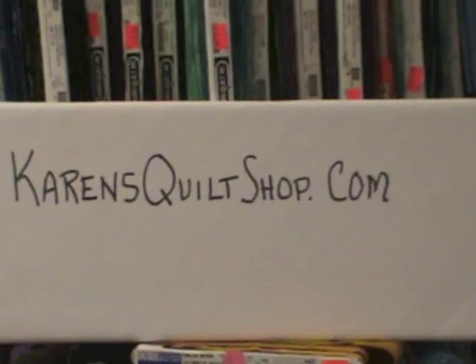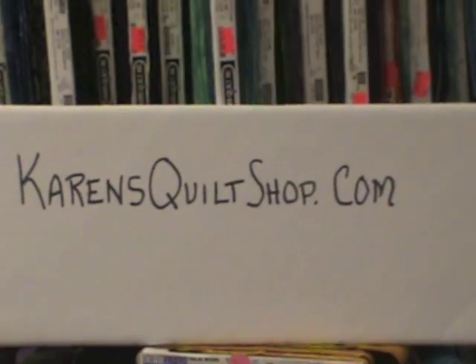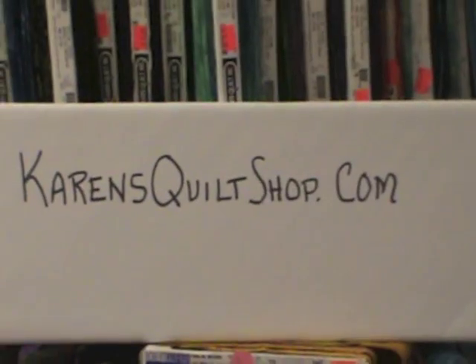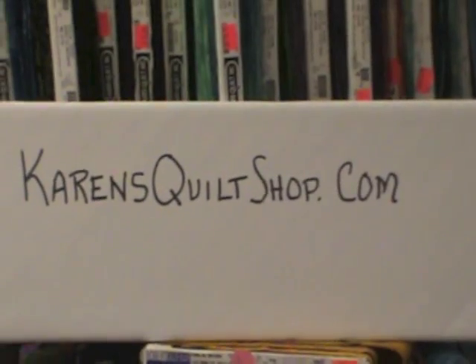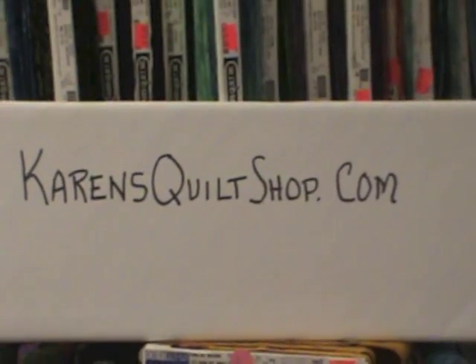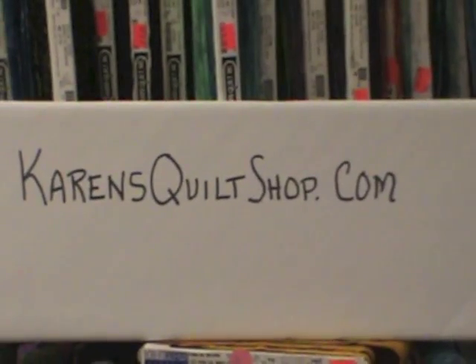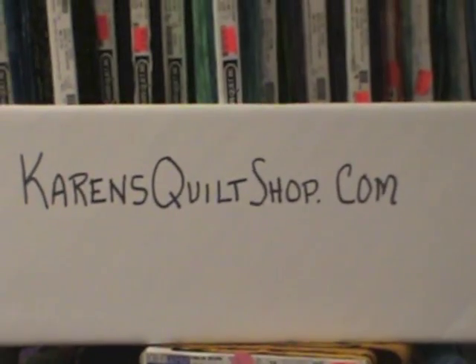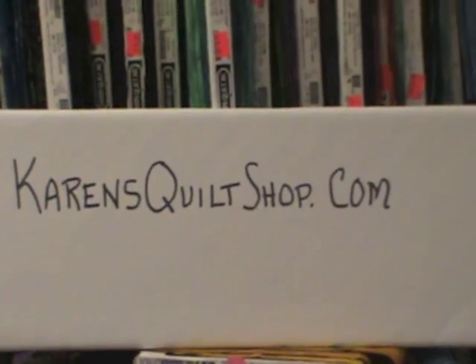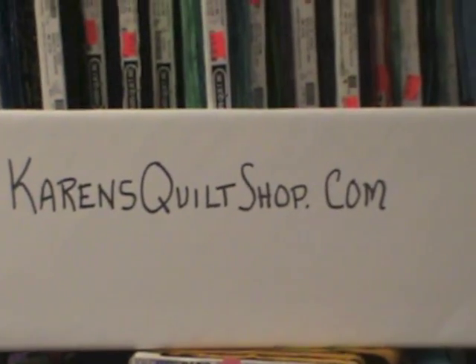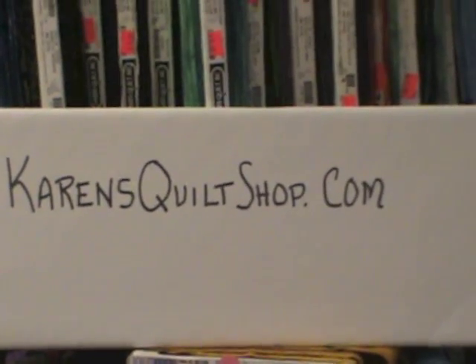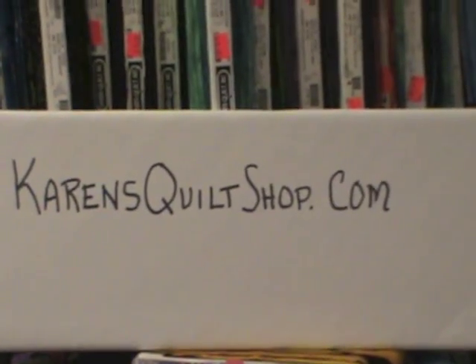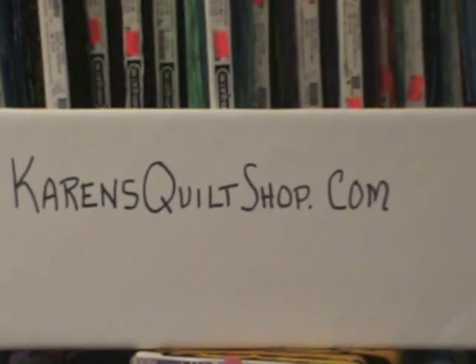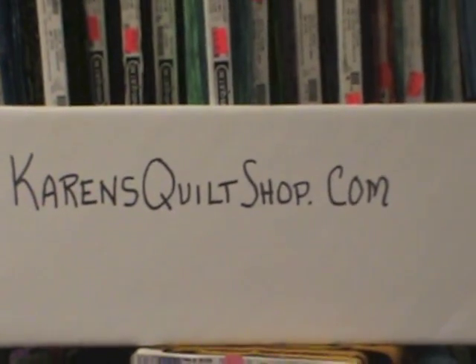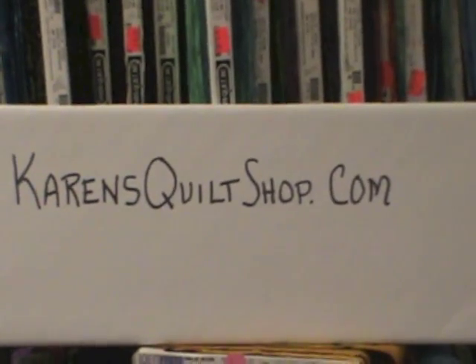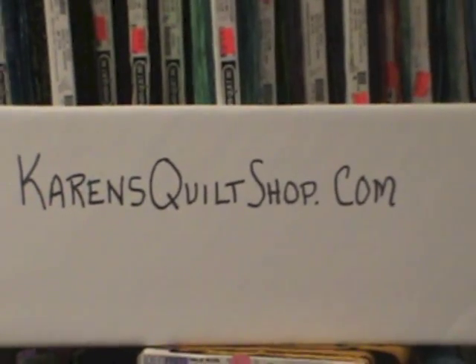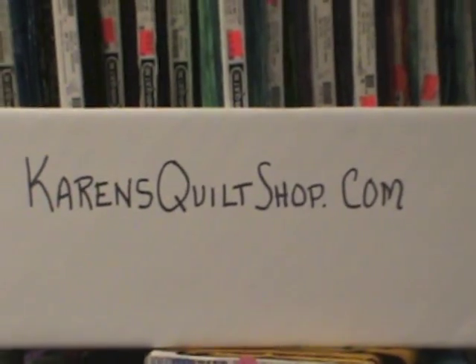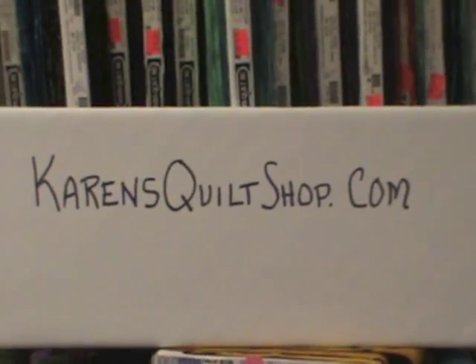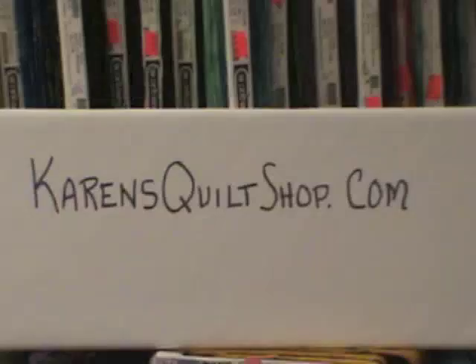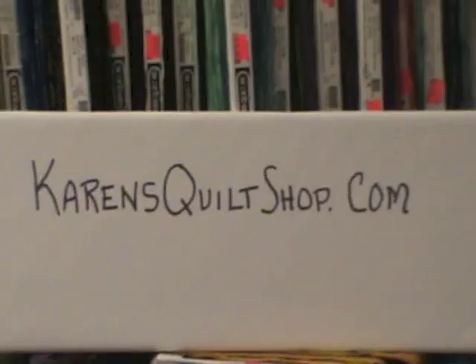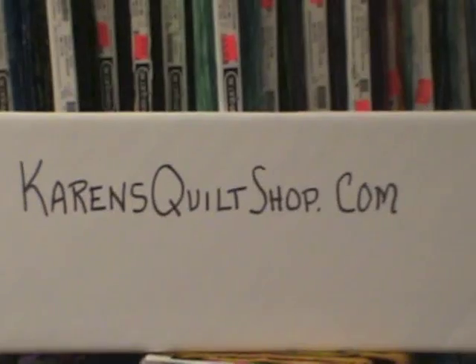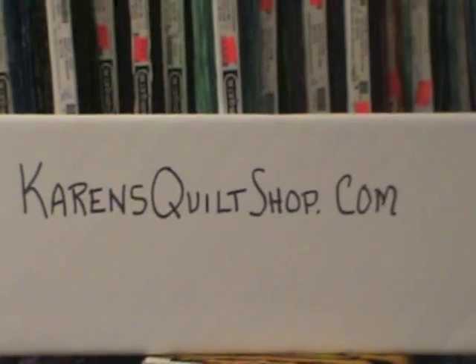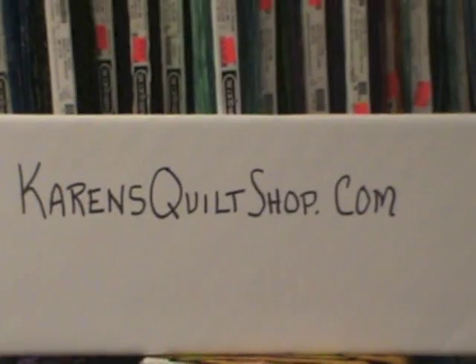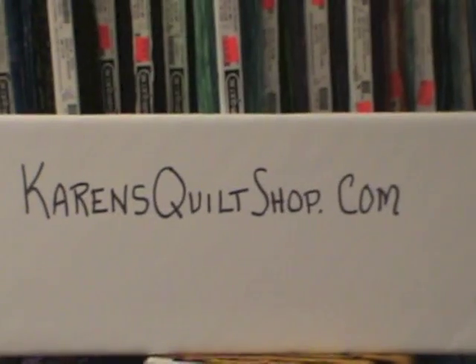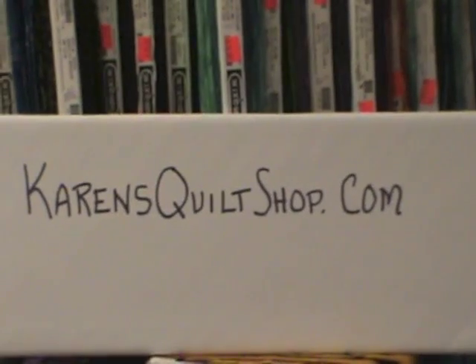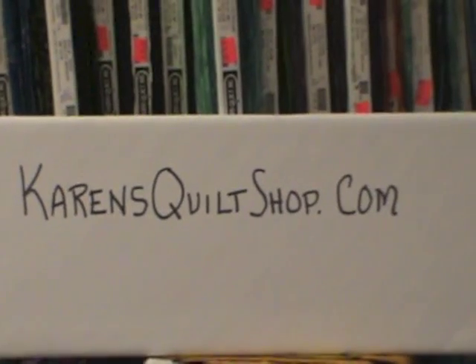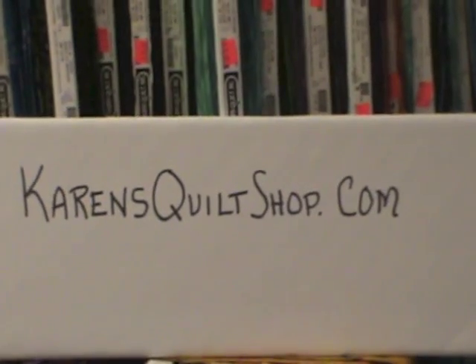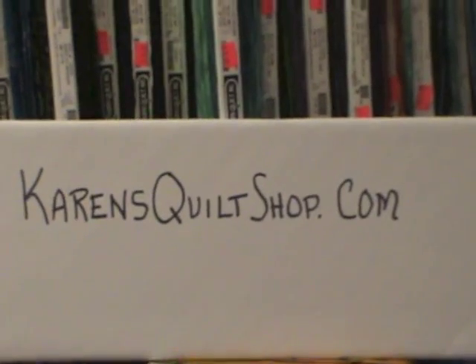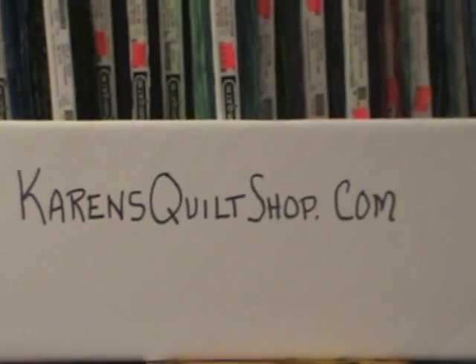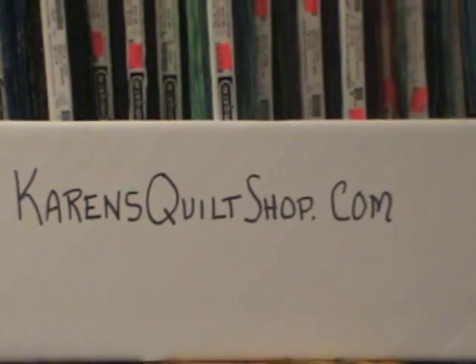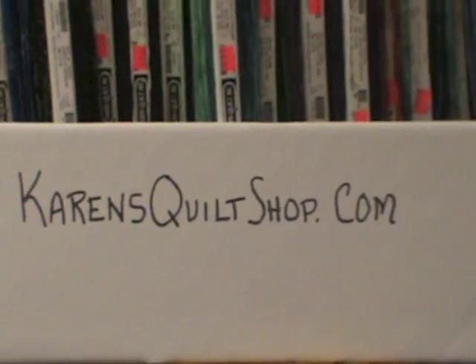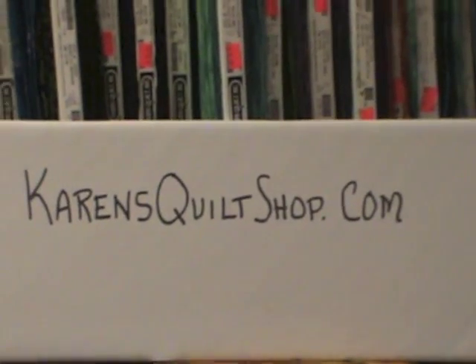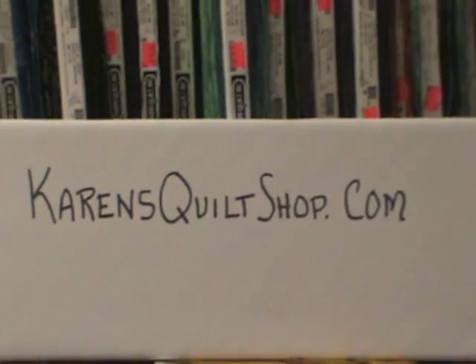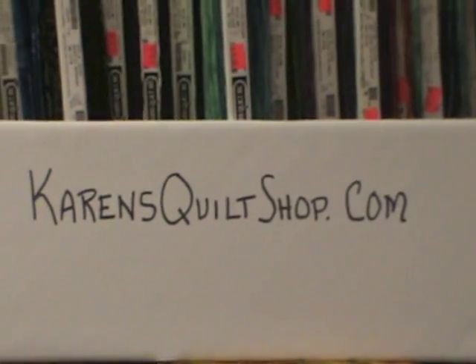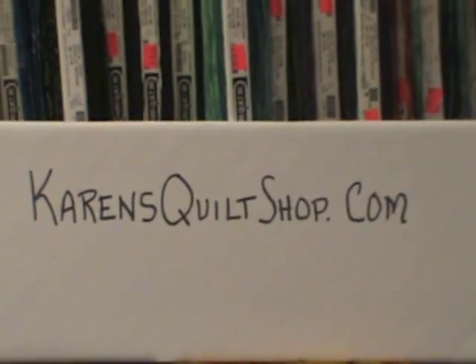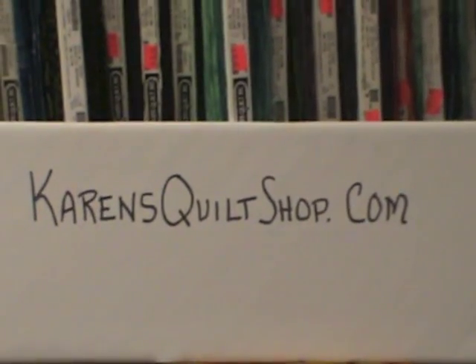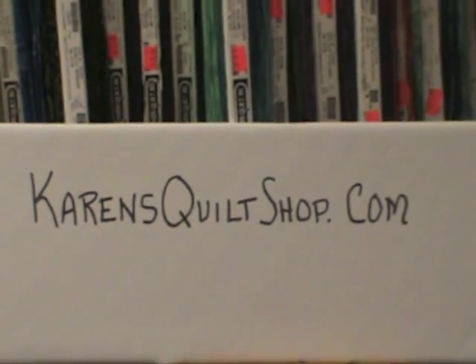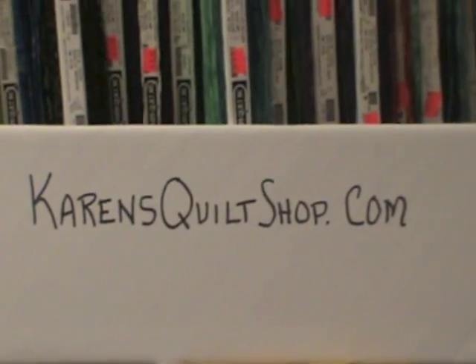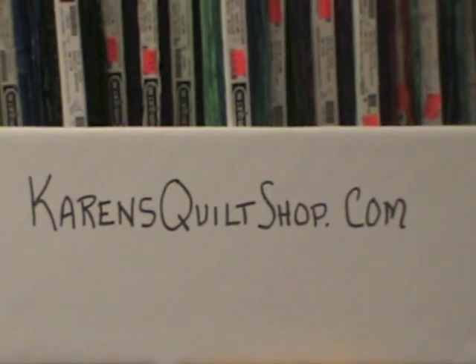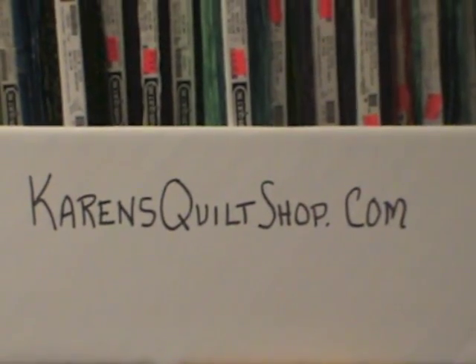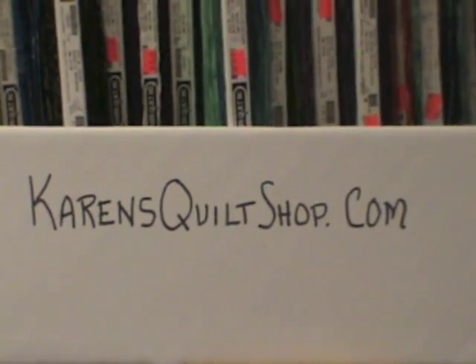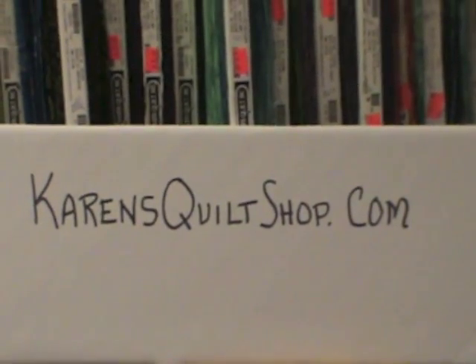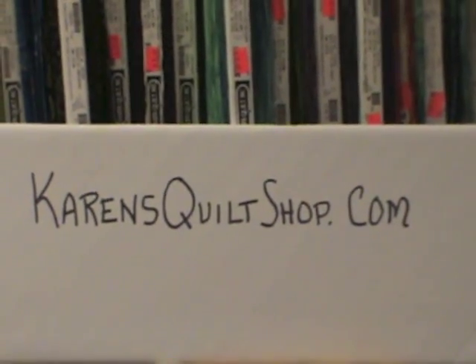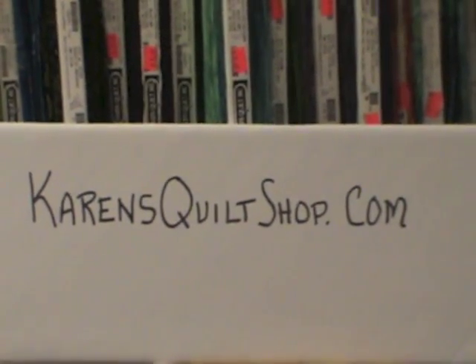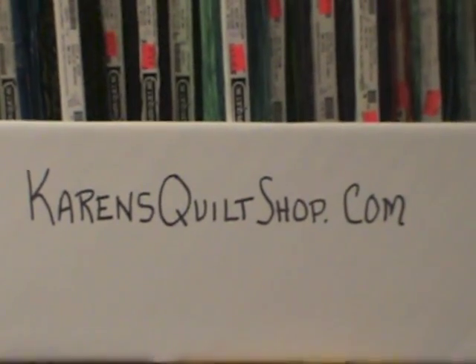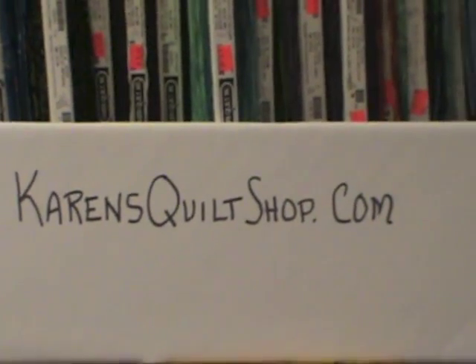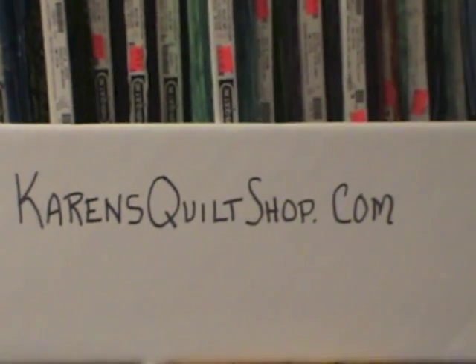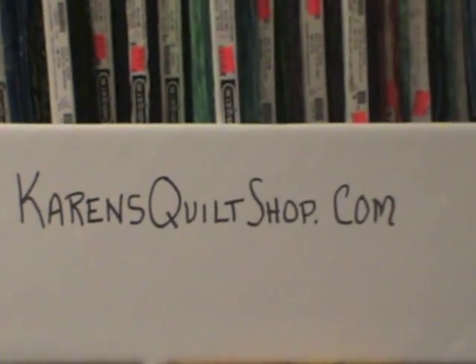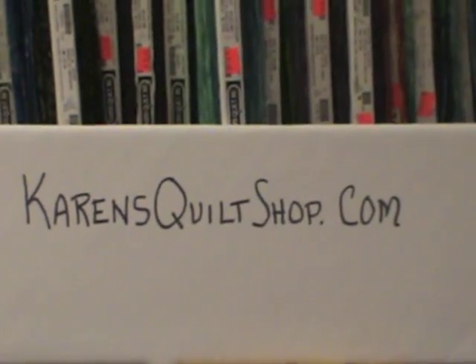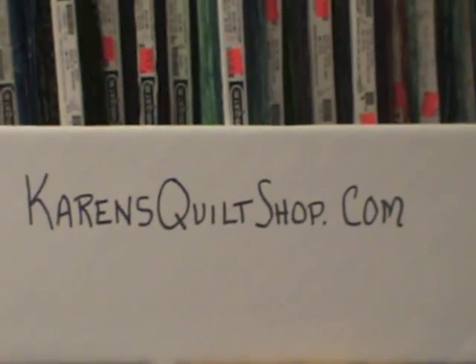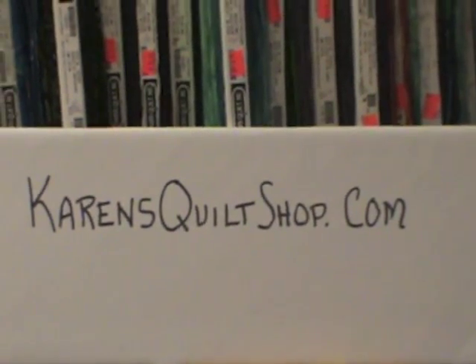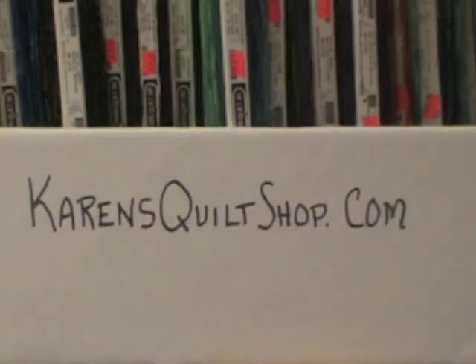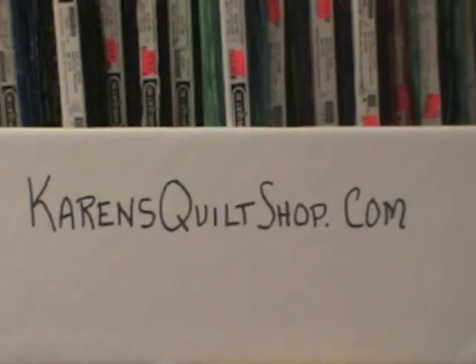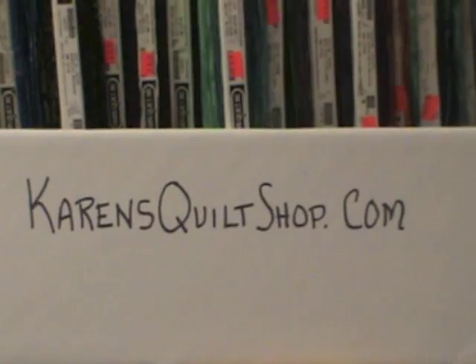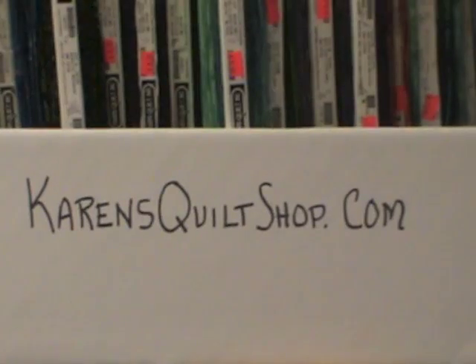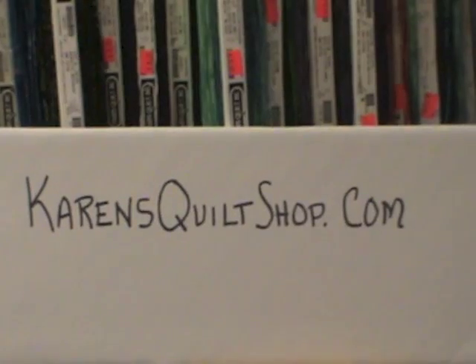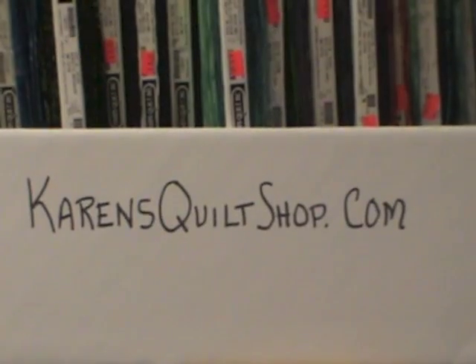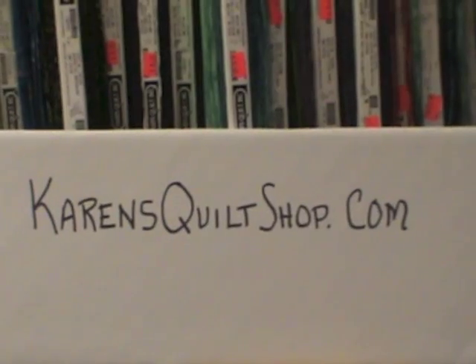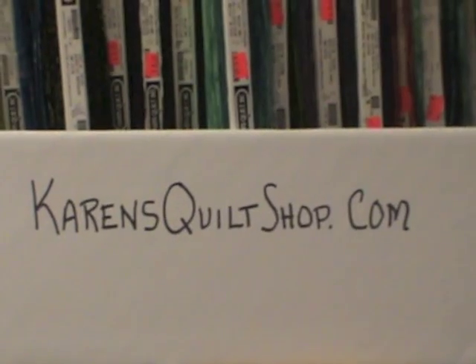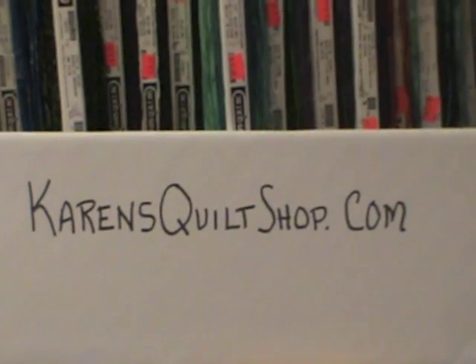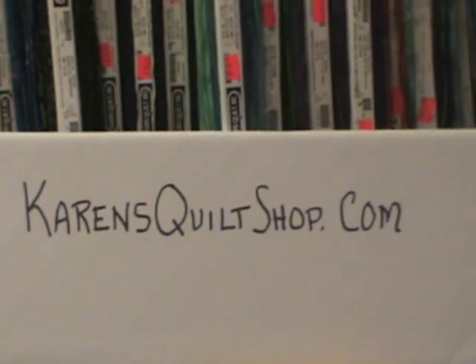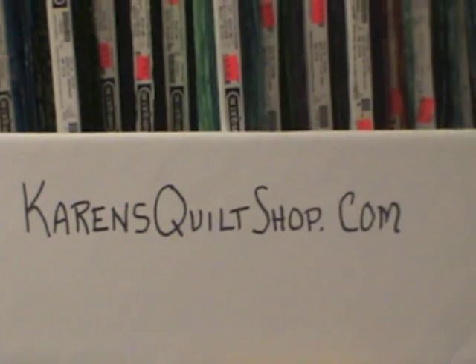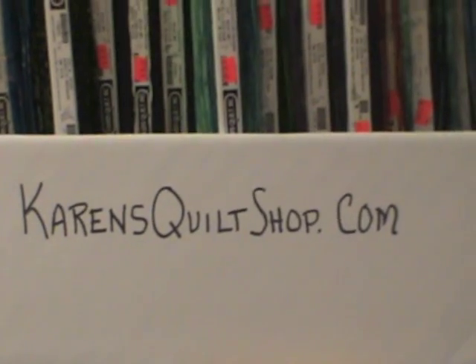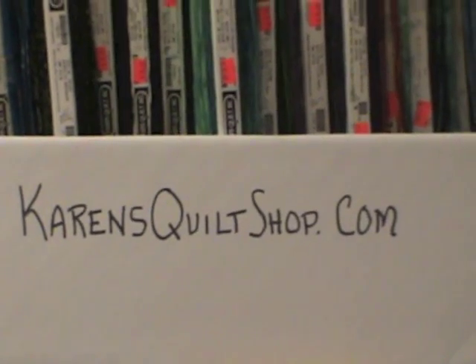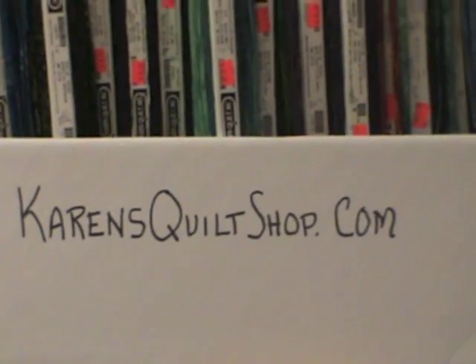You can get the pattern to make the octagon table topper and placemat from karensquiltshop.com. We also have kits available which include the instructions.